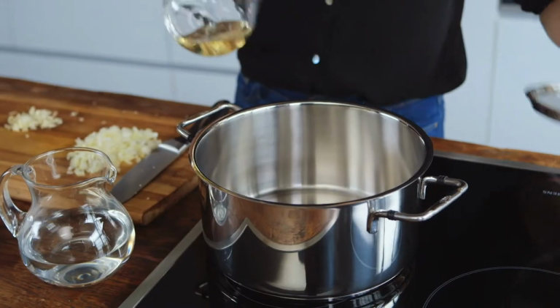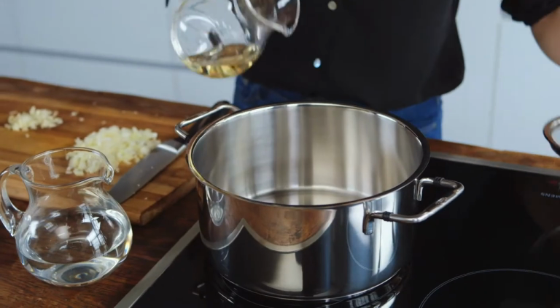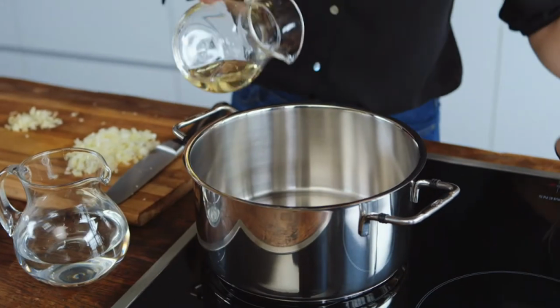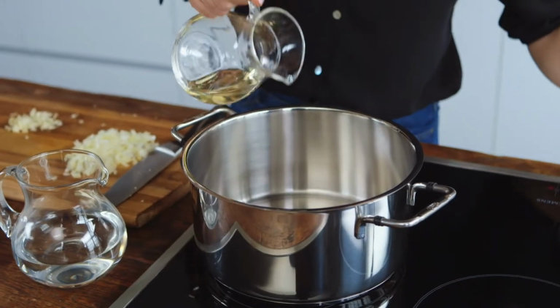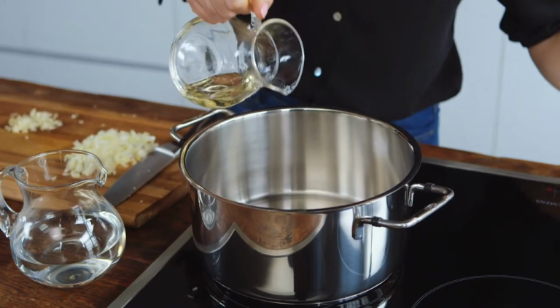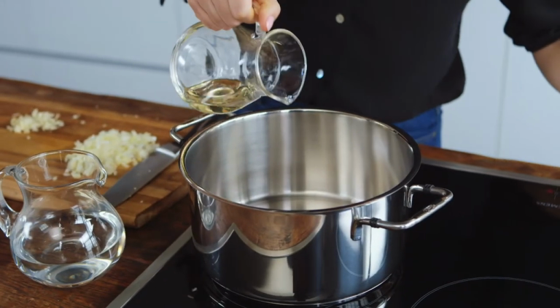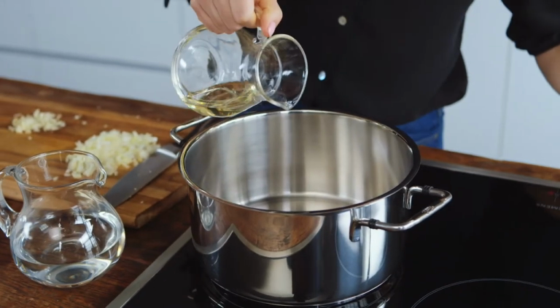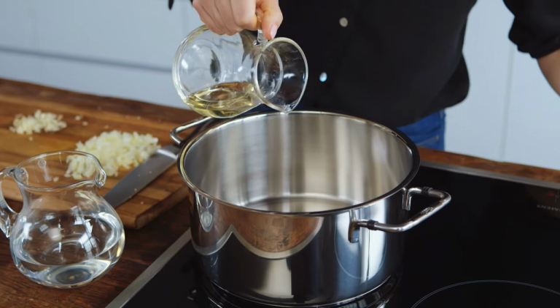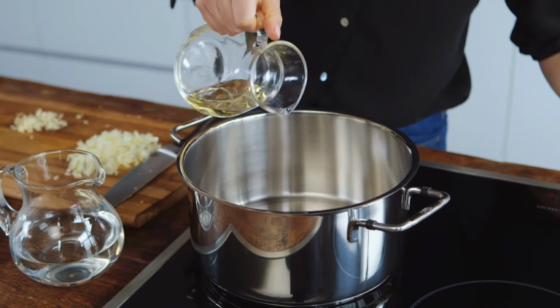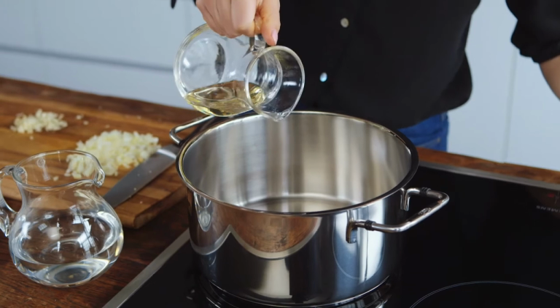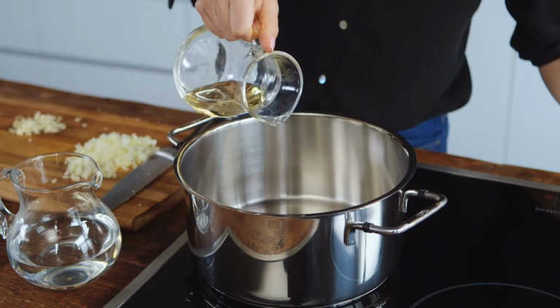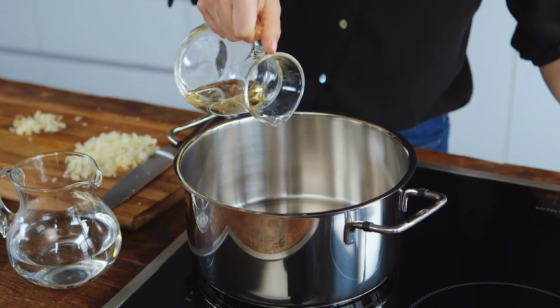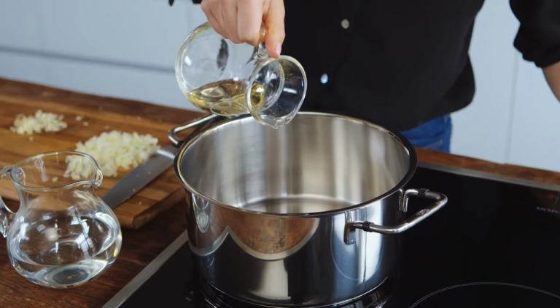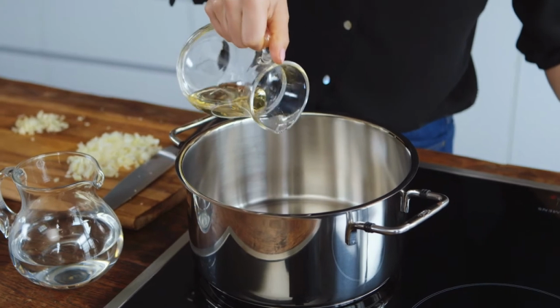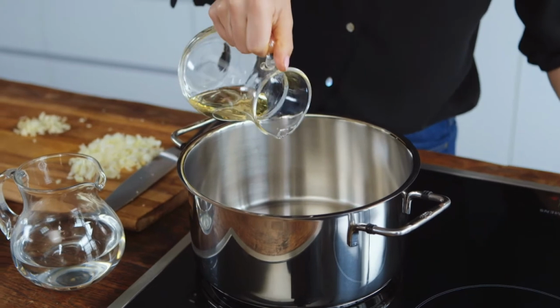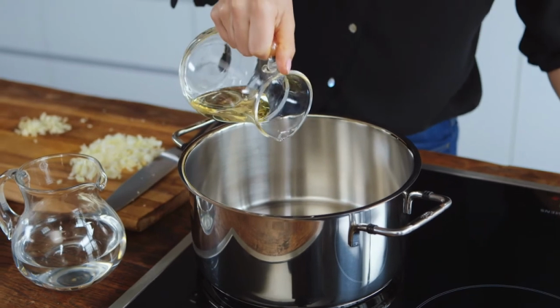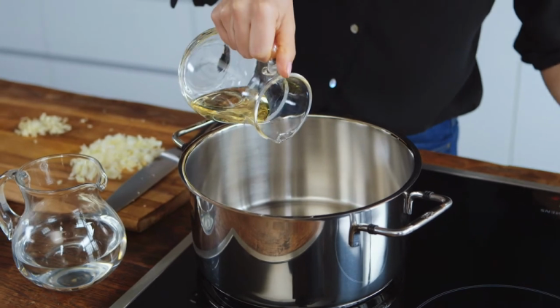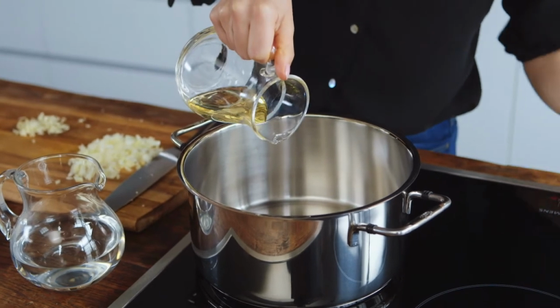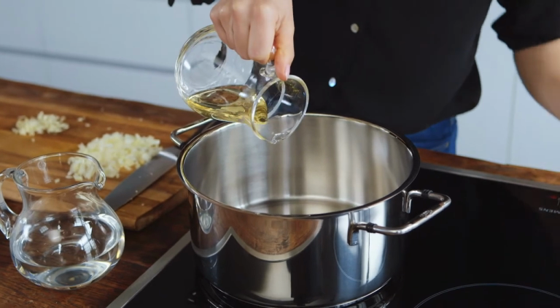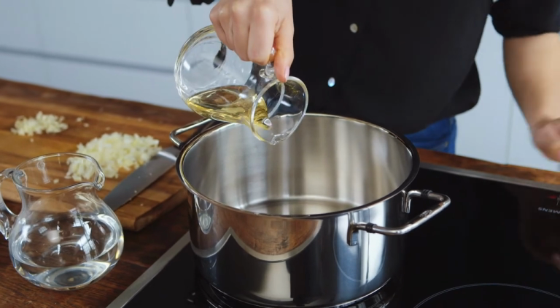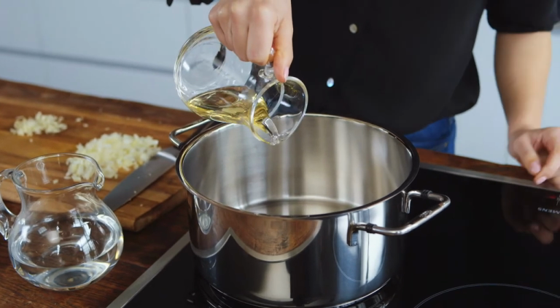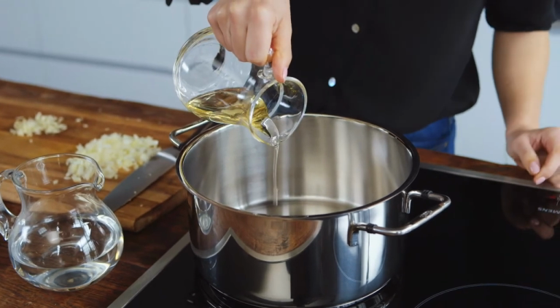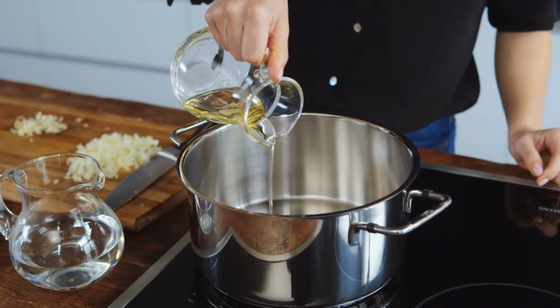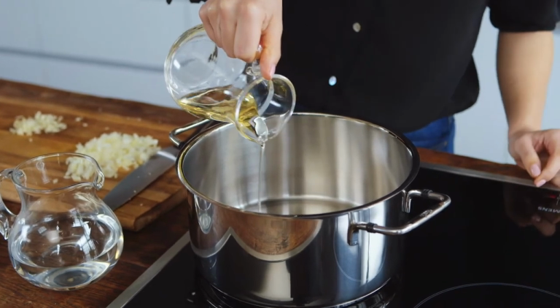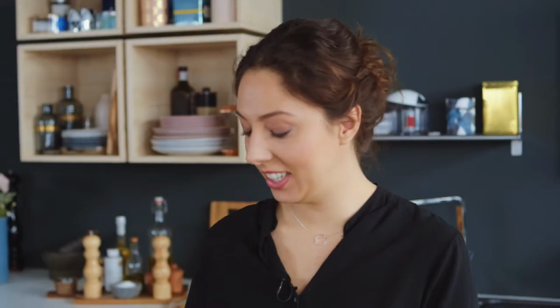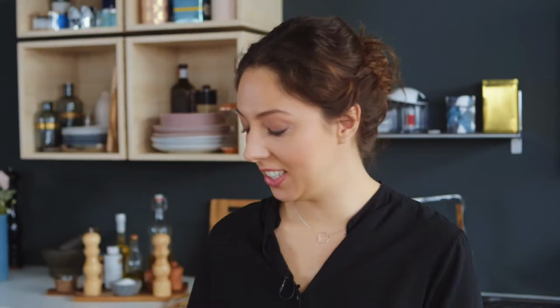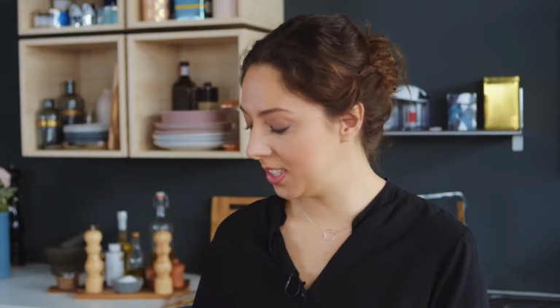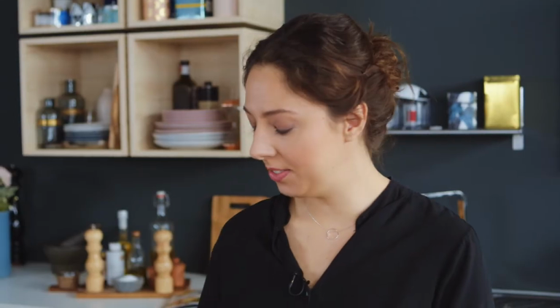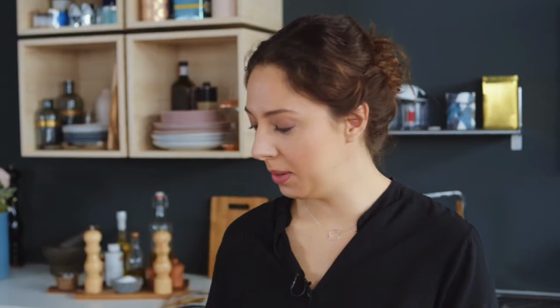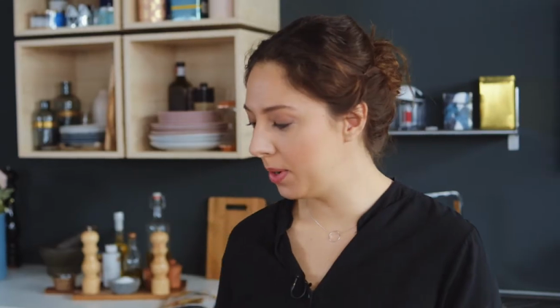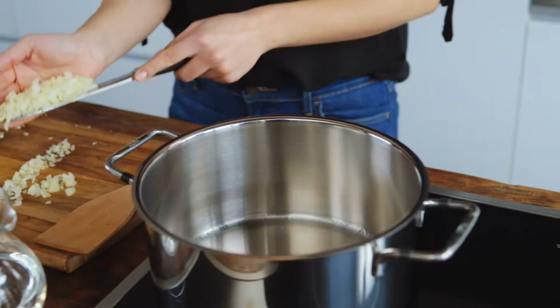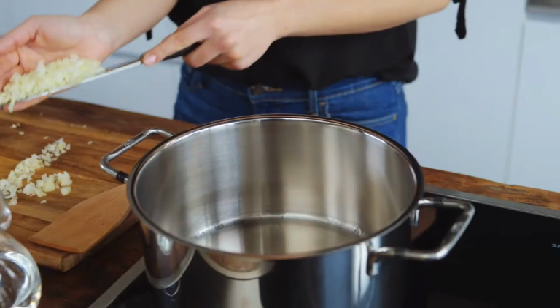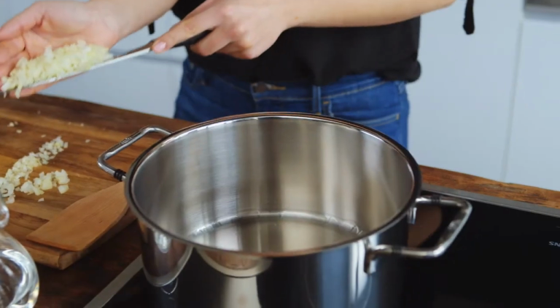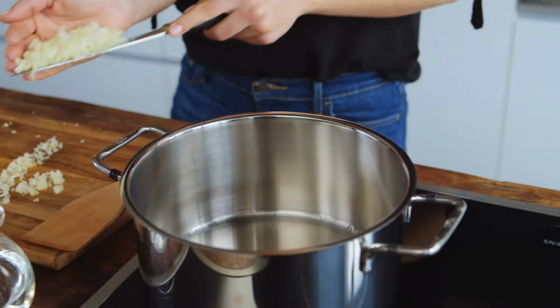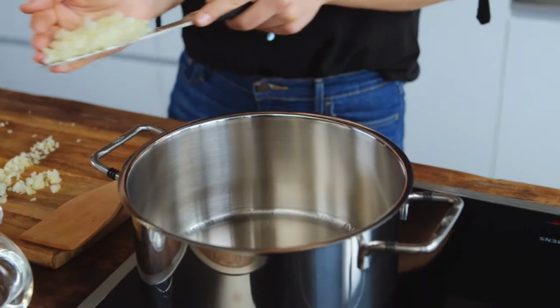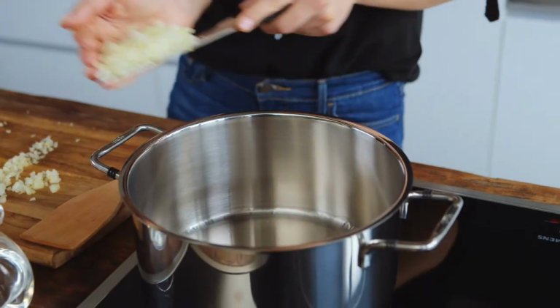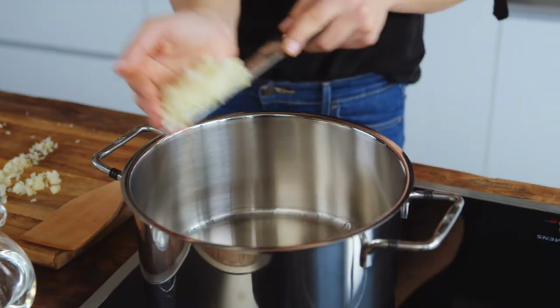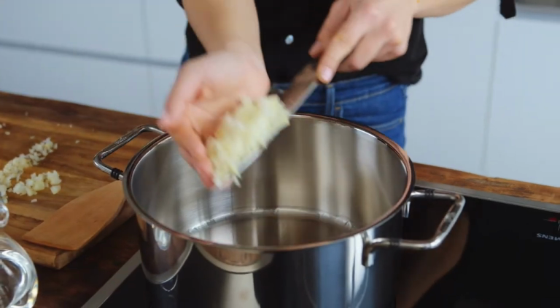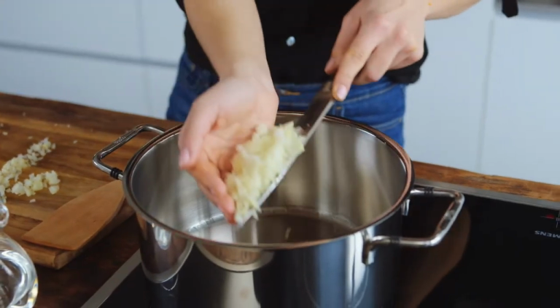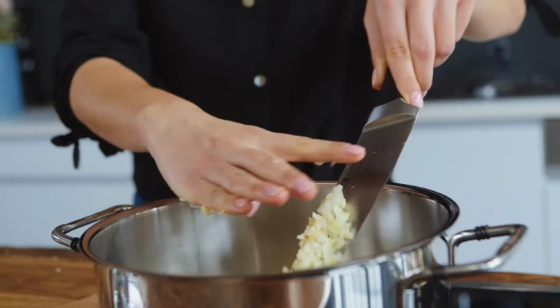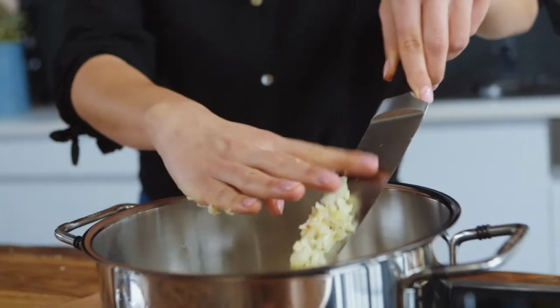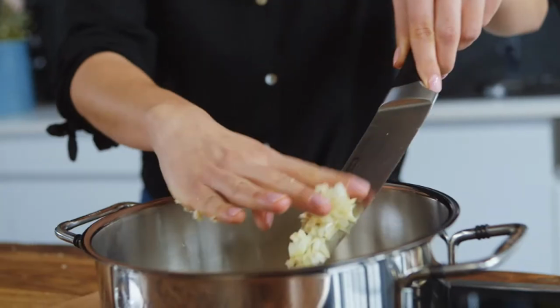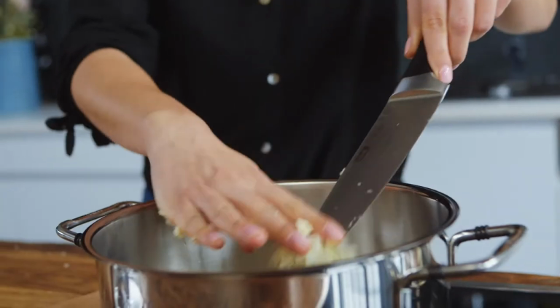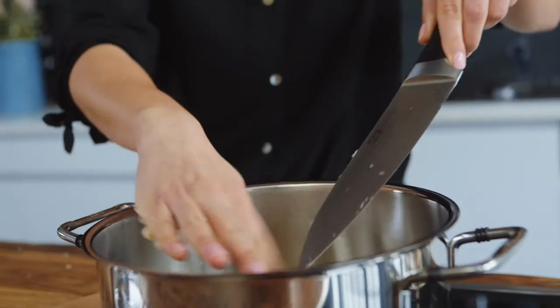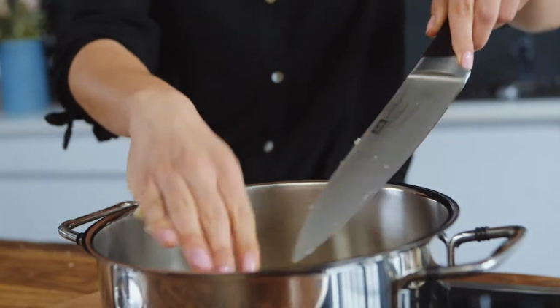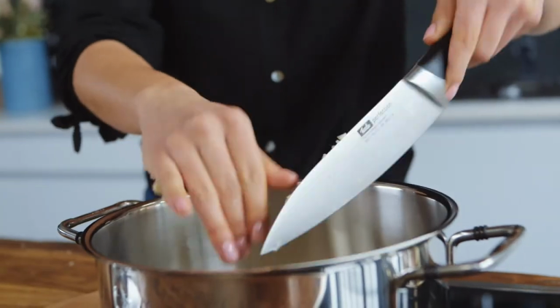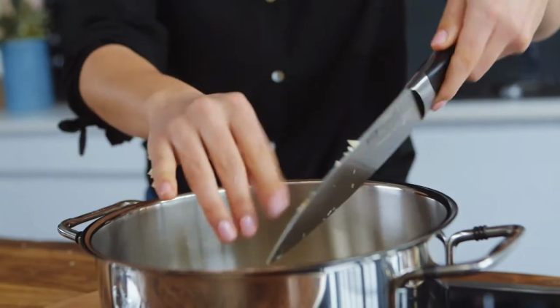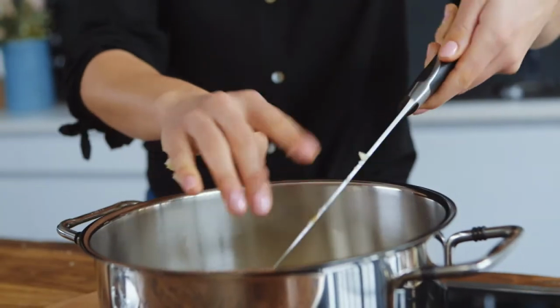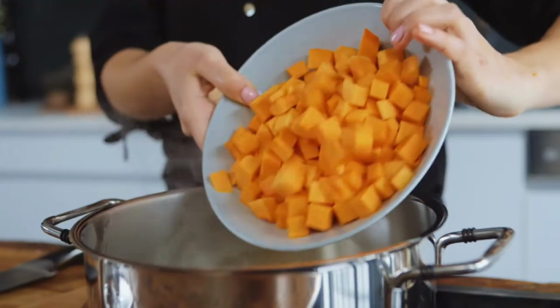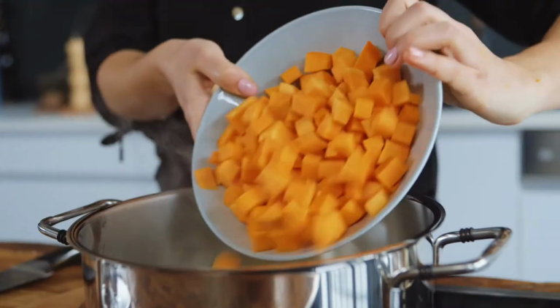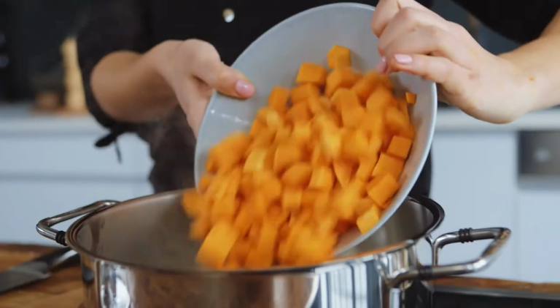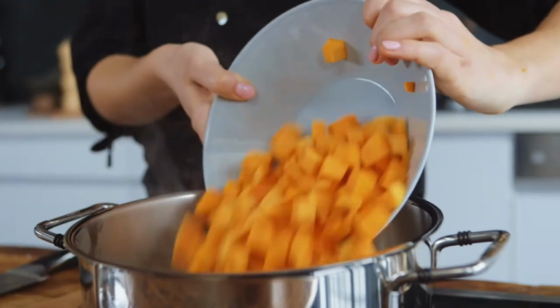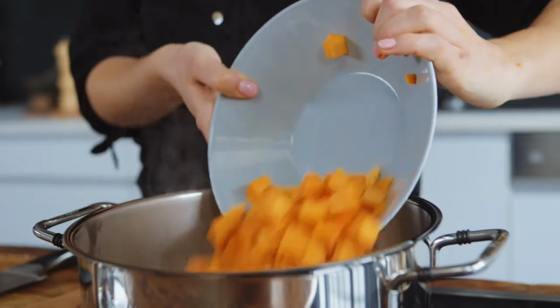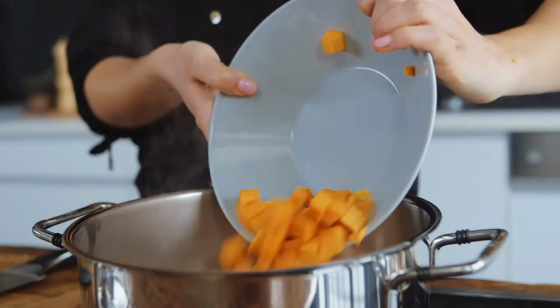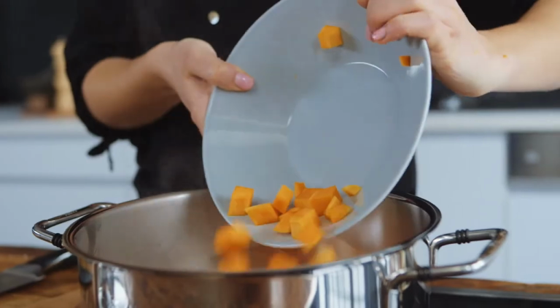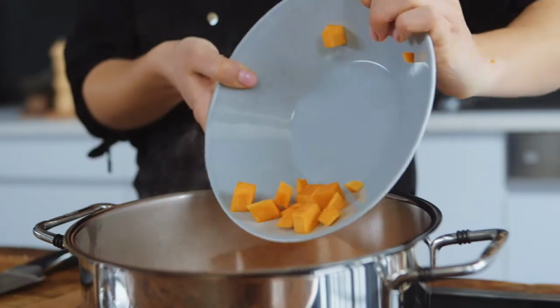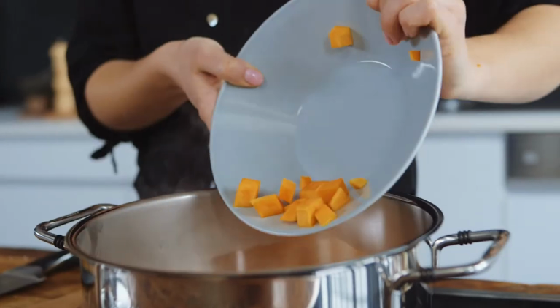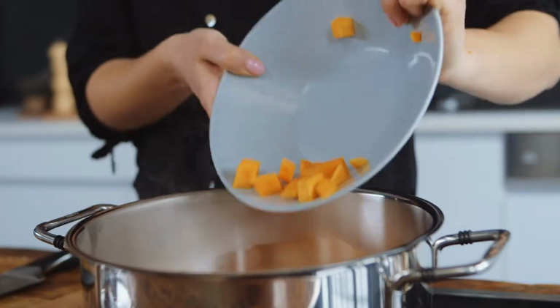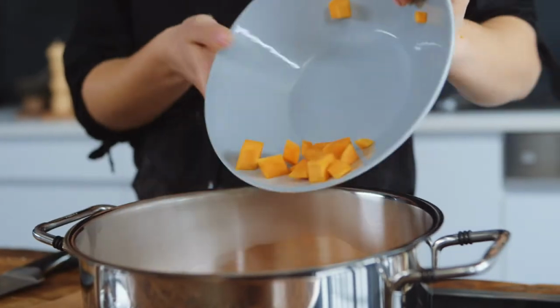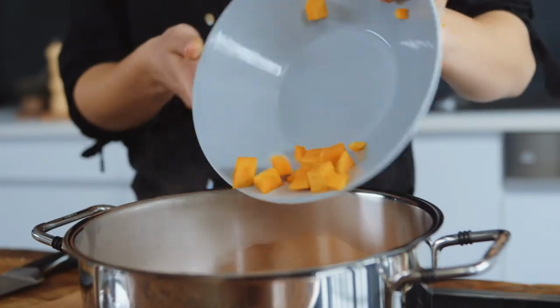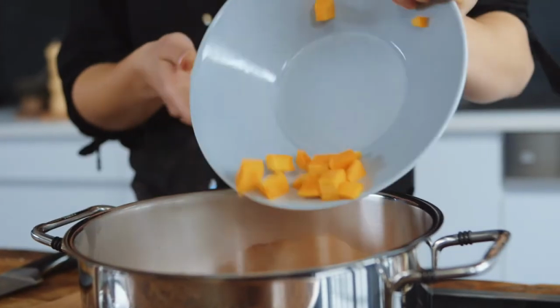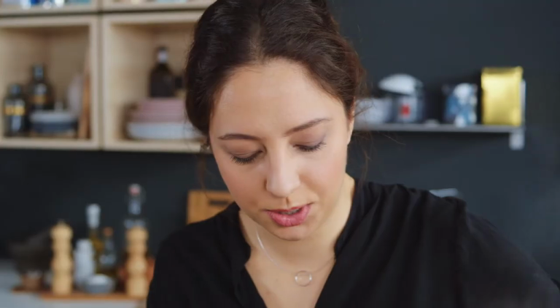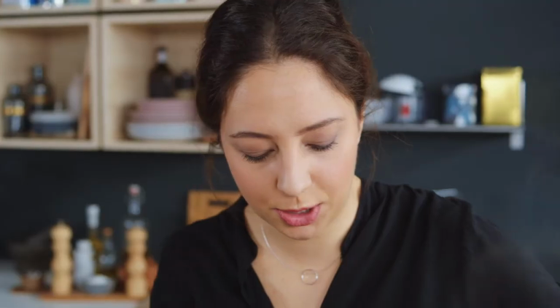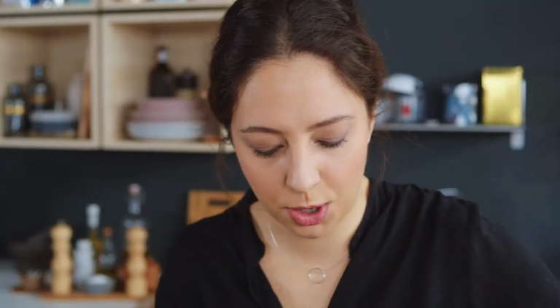Now I'm heating some oil in my pot, which I will use to fry the onion, the garlic and the pumpkin.